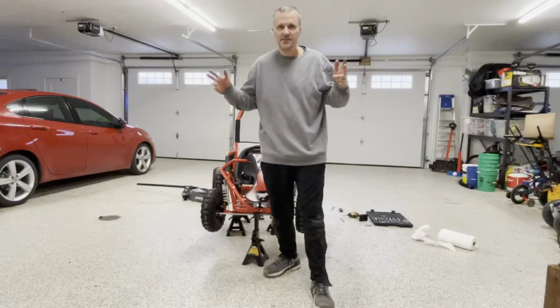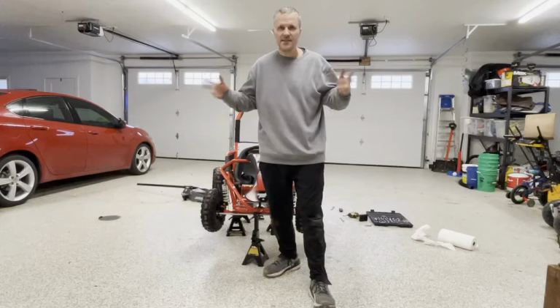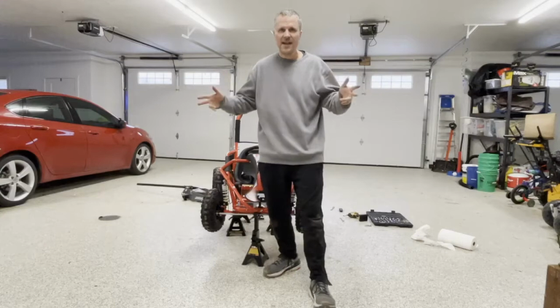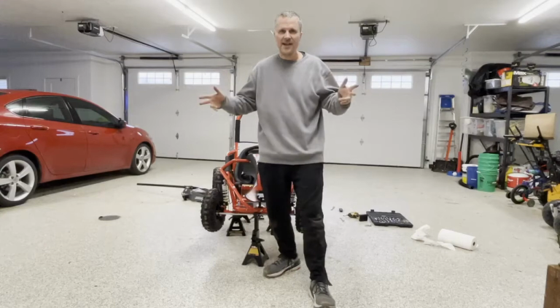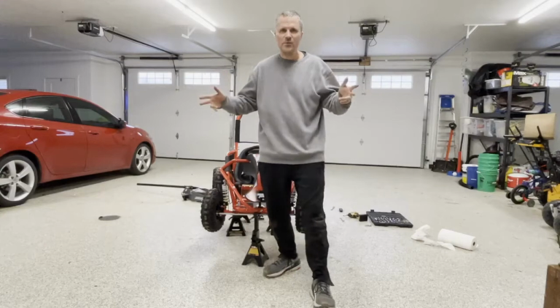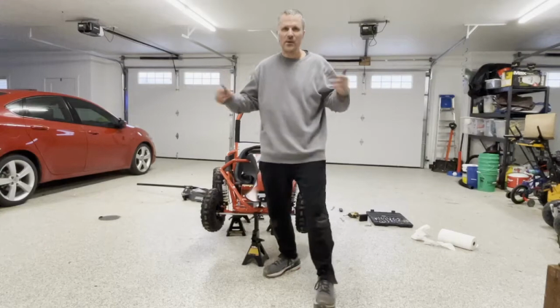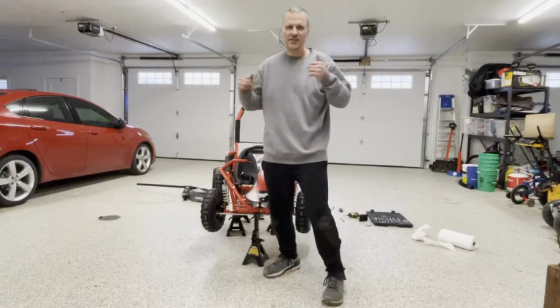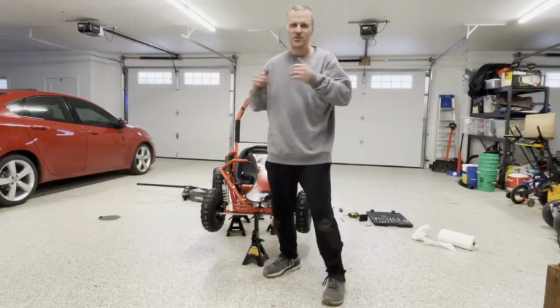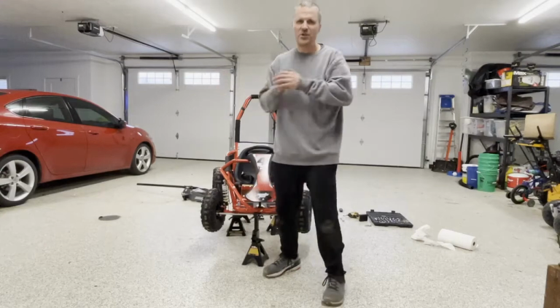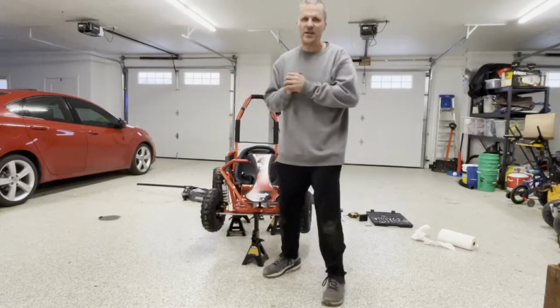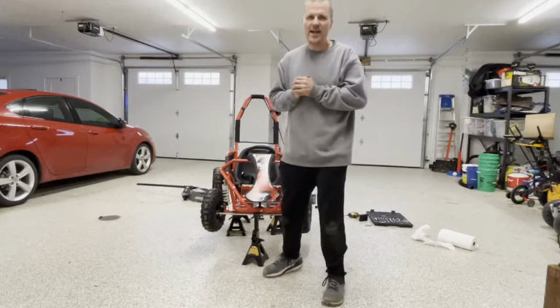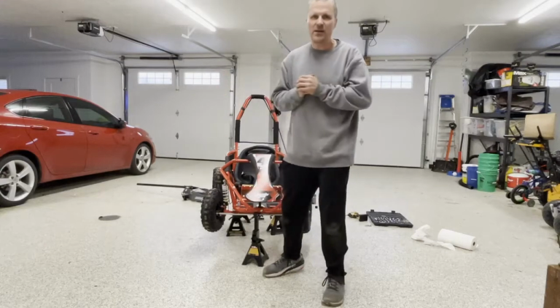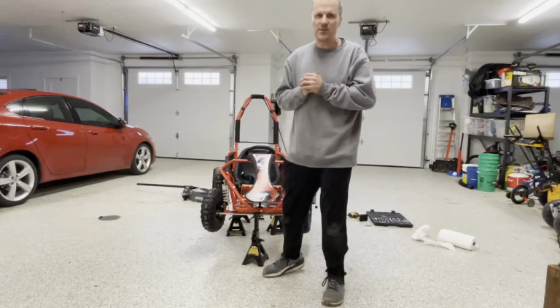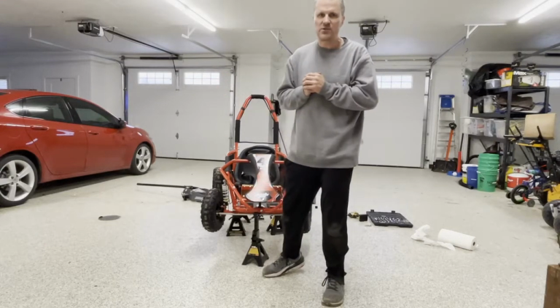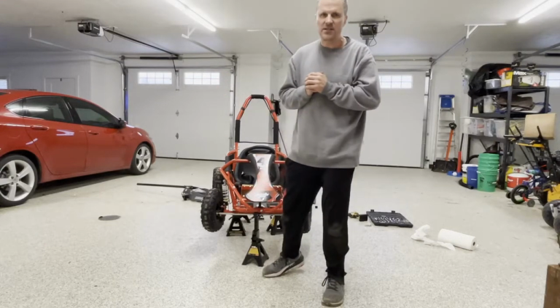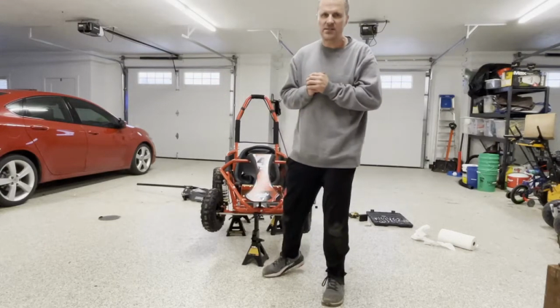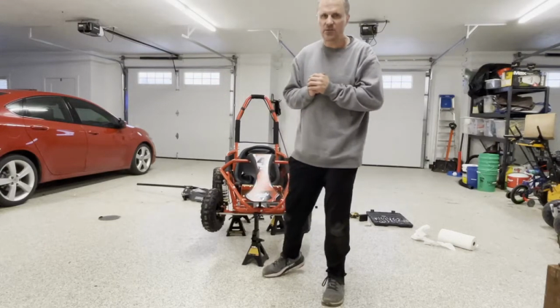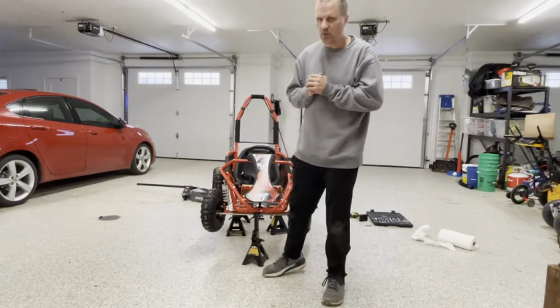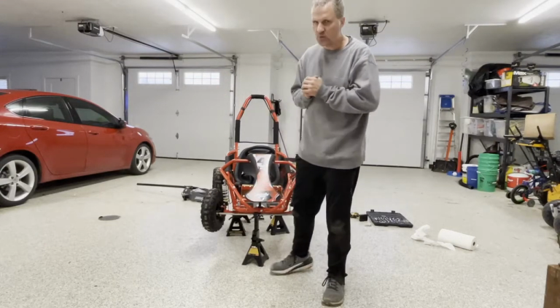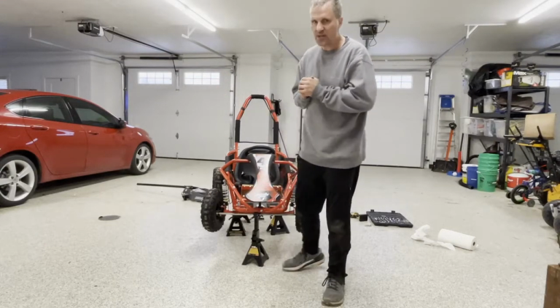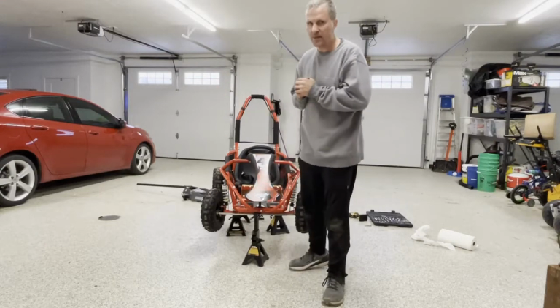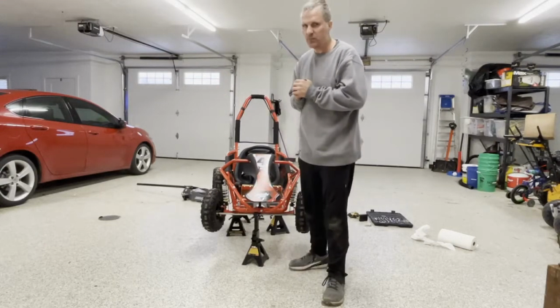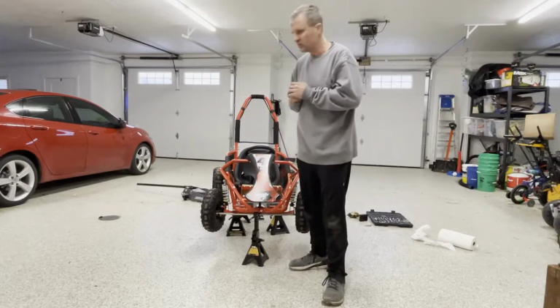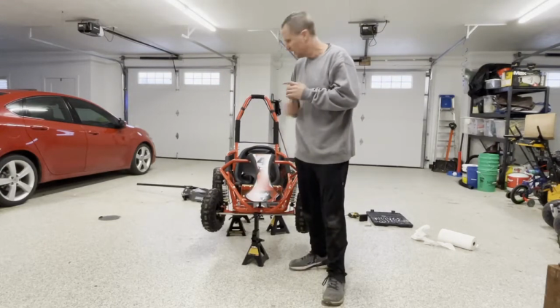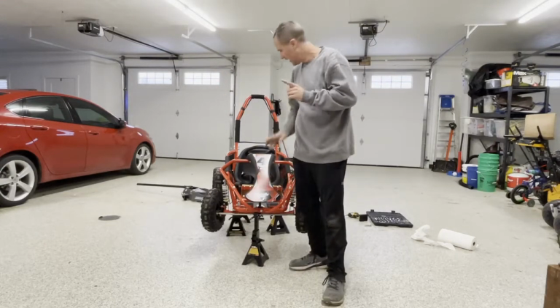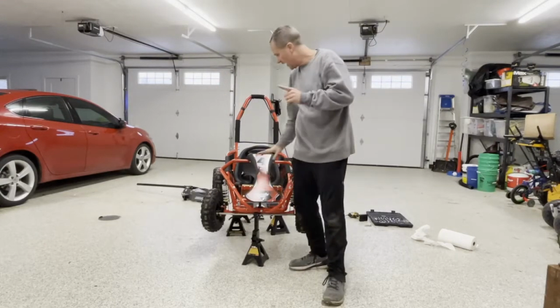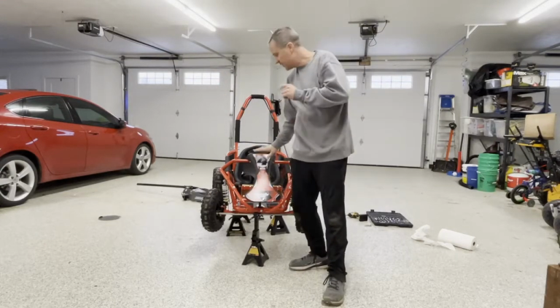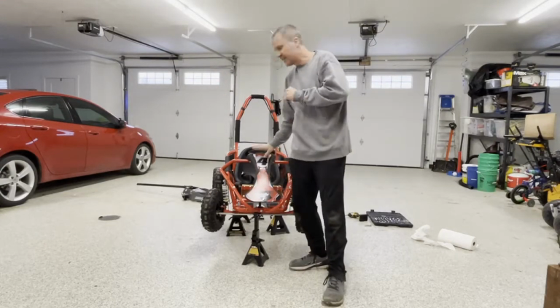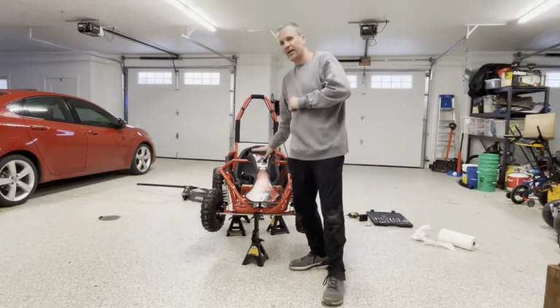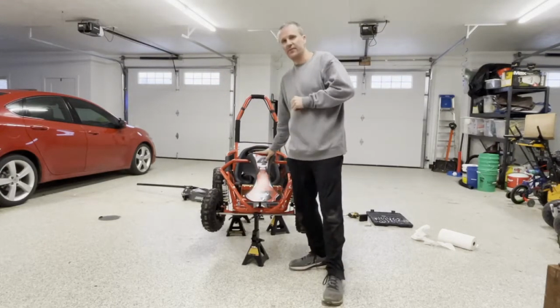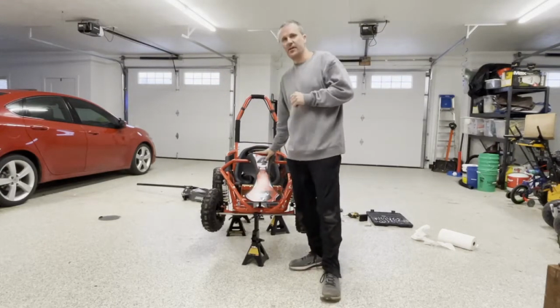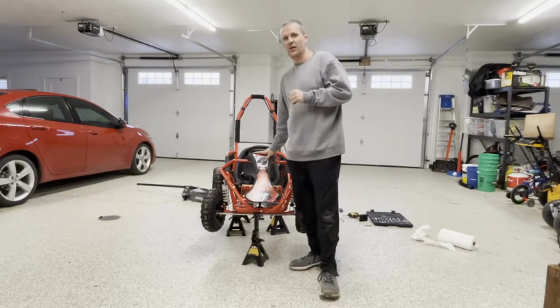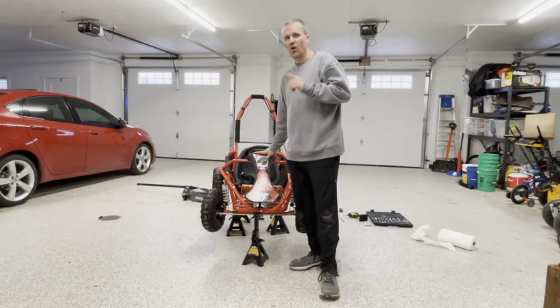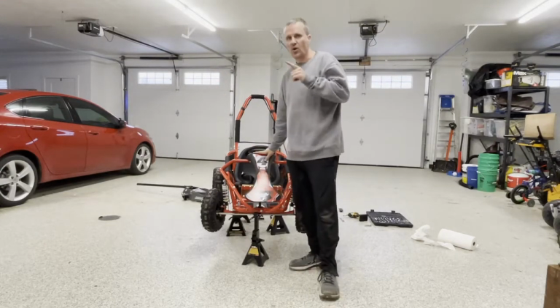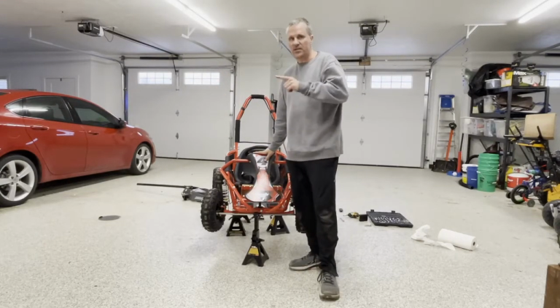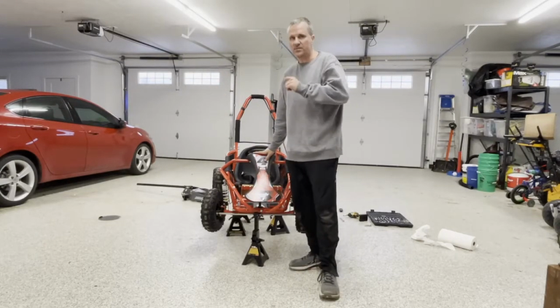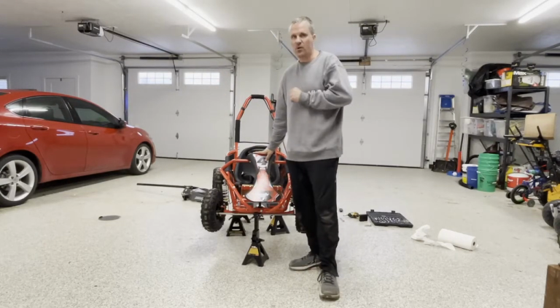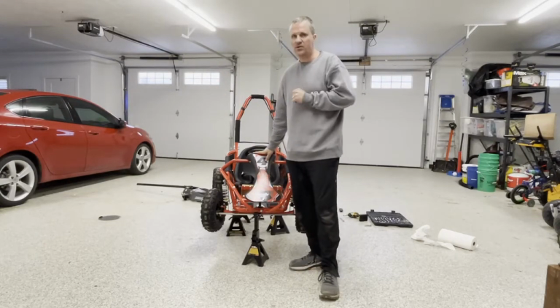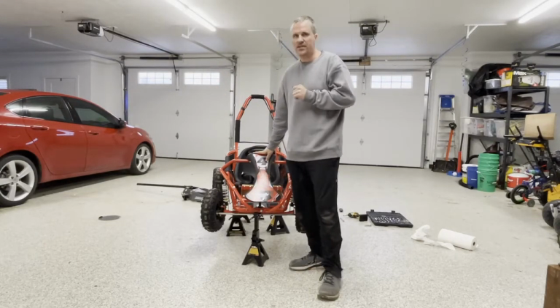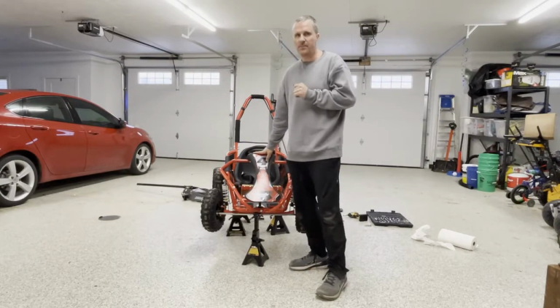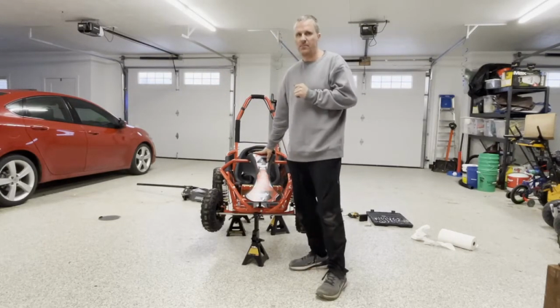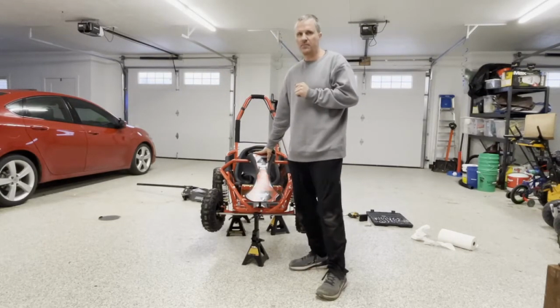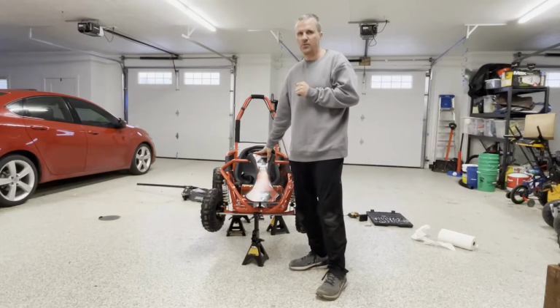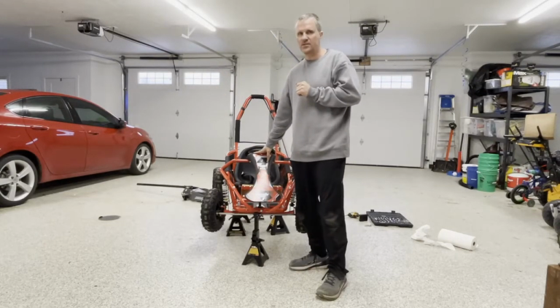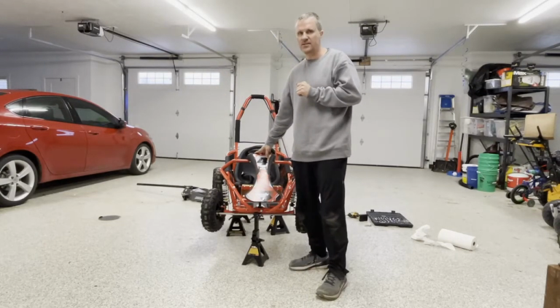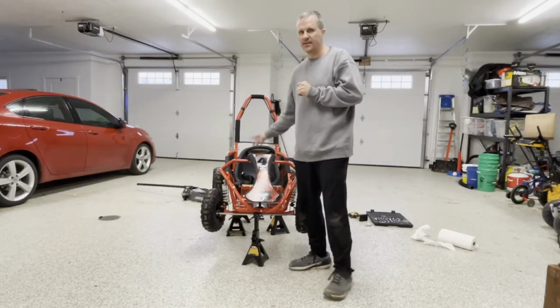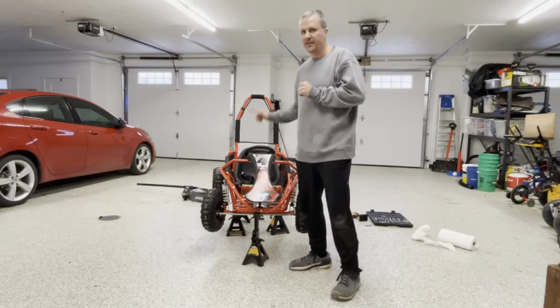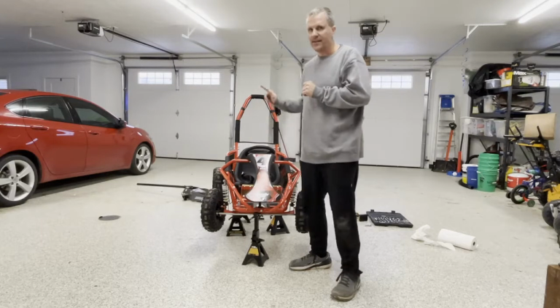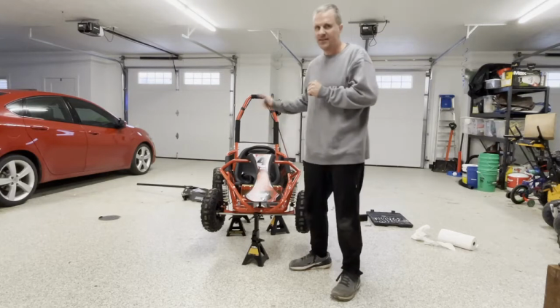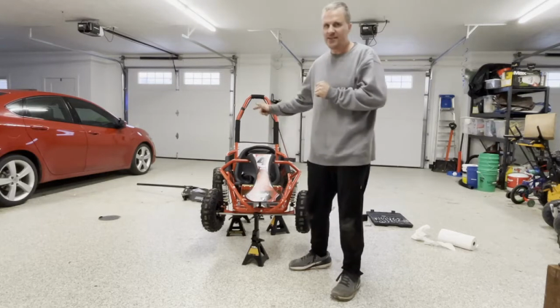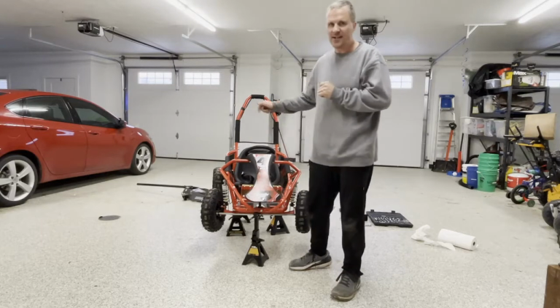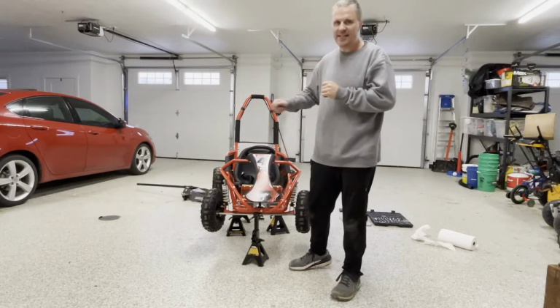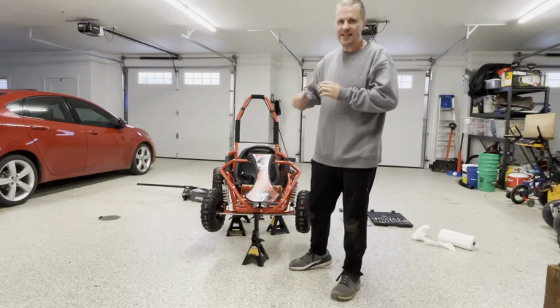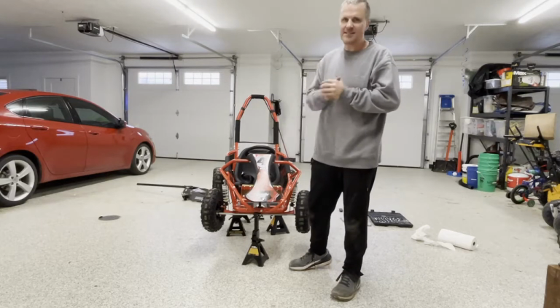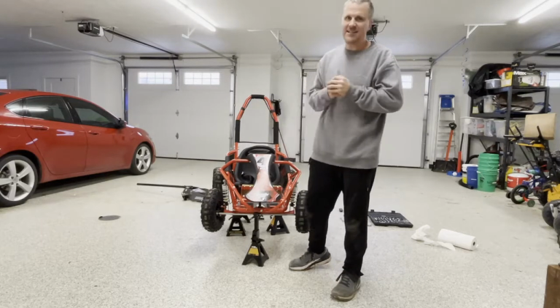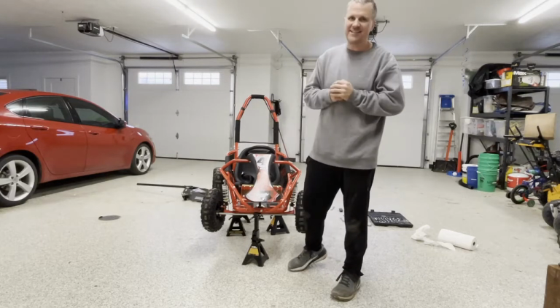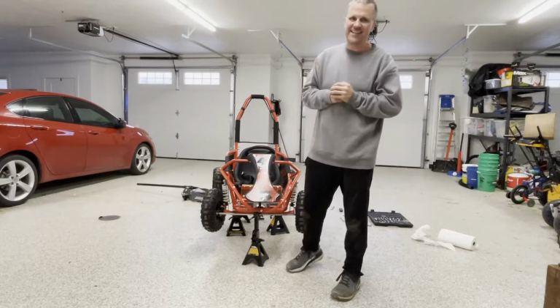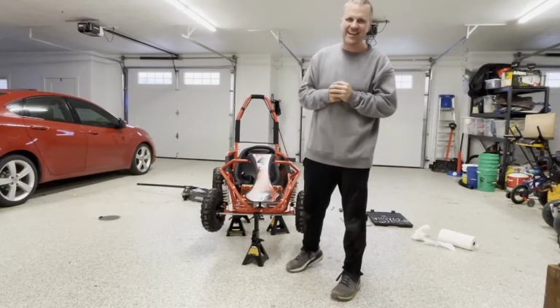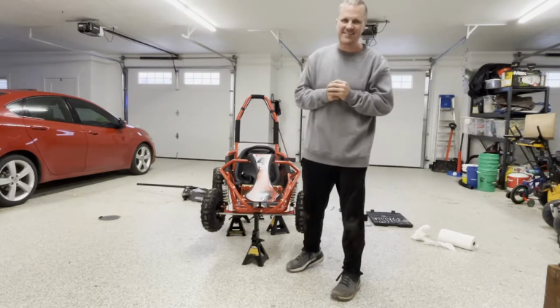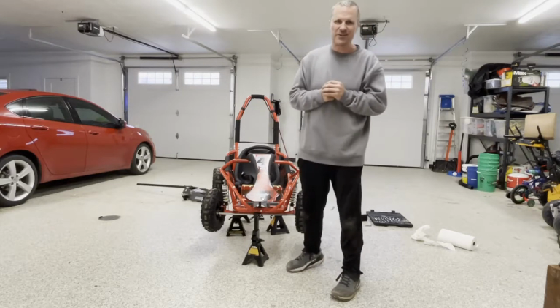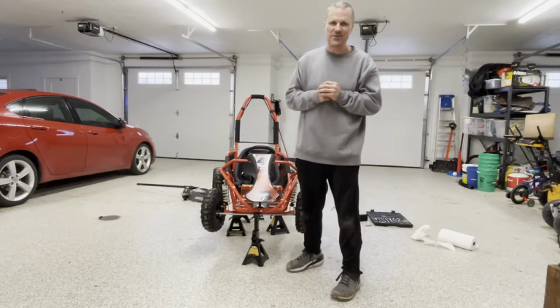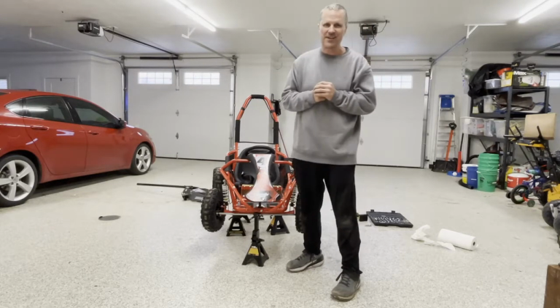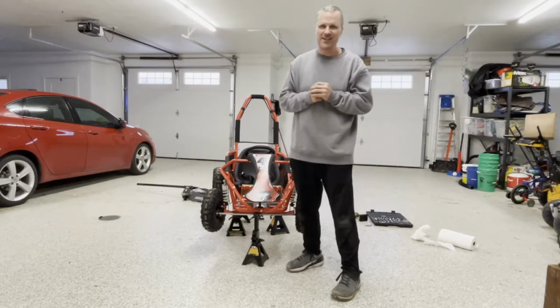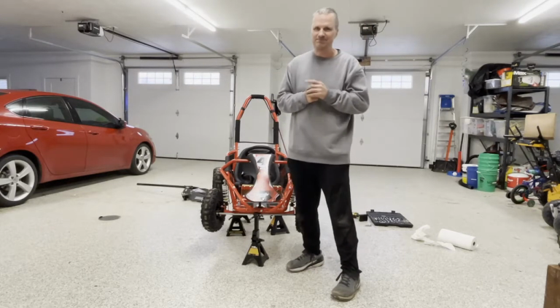Today we're going to show you how to adjust the throttle cable and the governor on this Mototech Mudmonster 98cc gas go-kart.